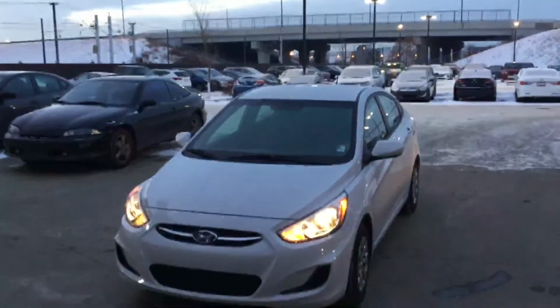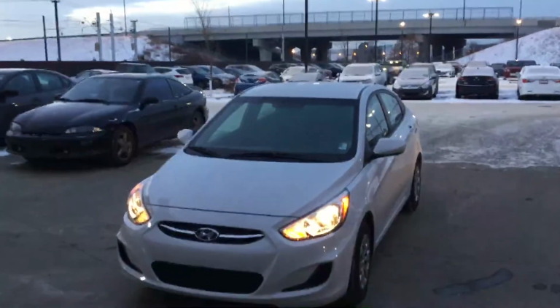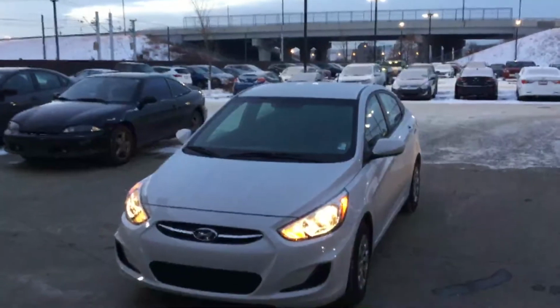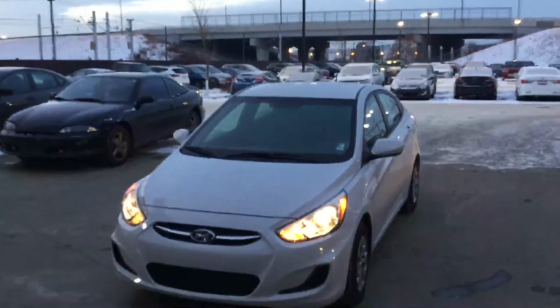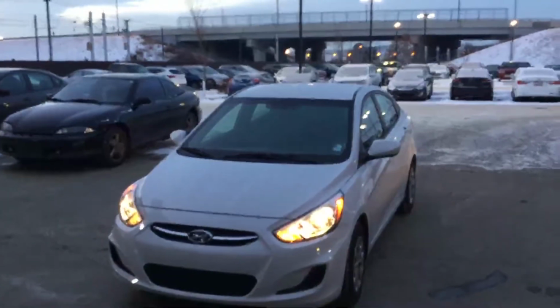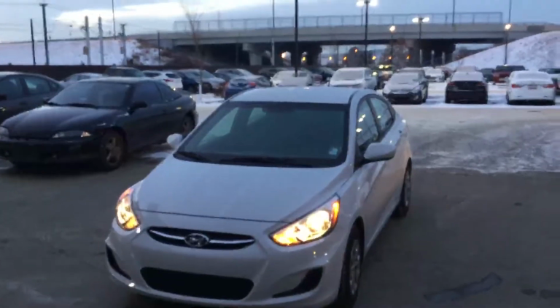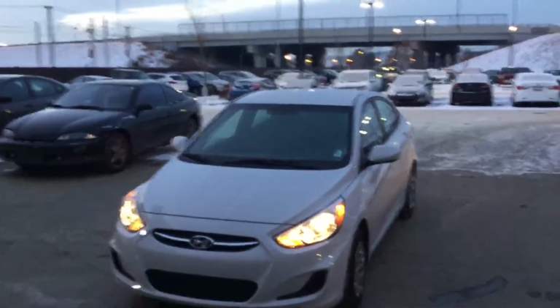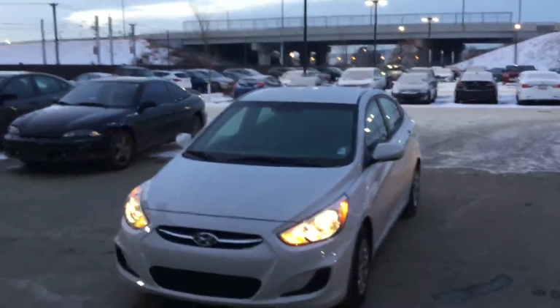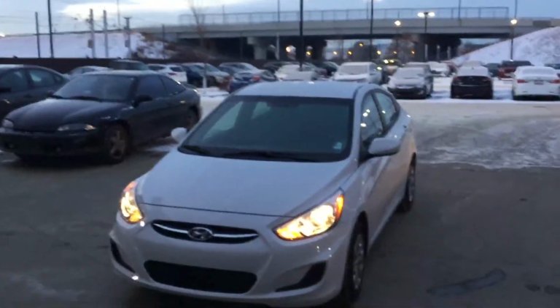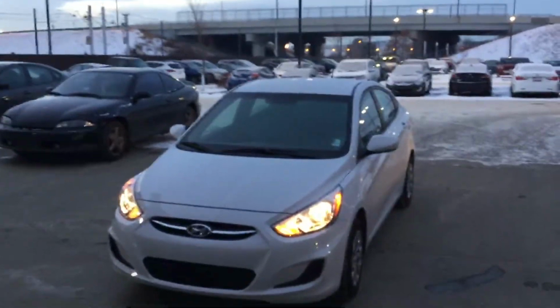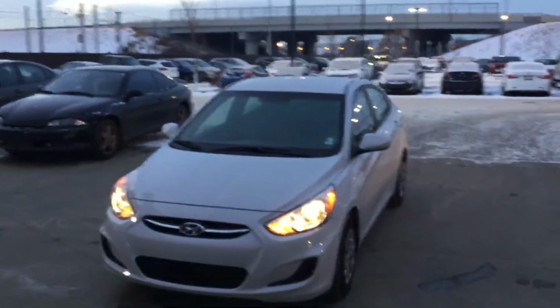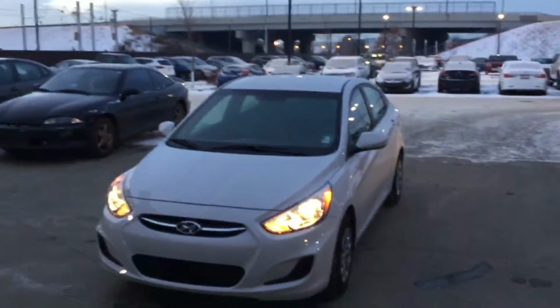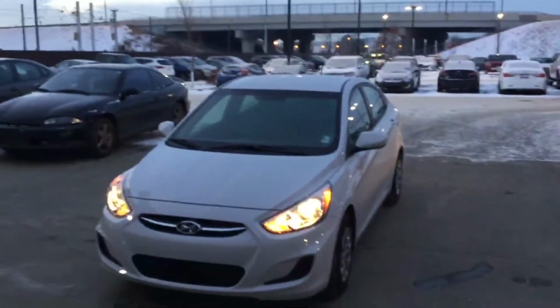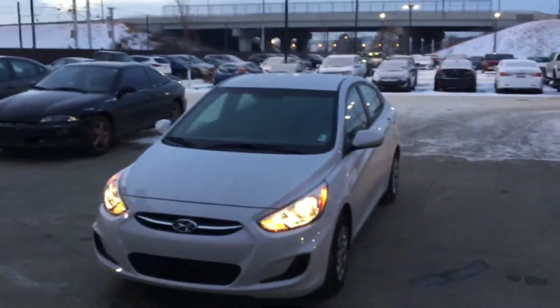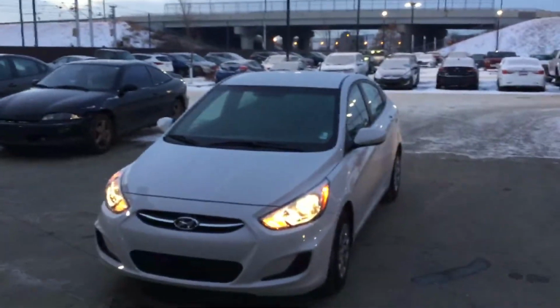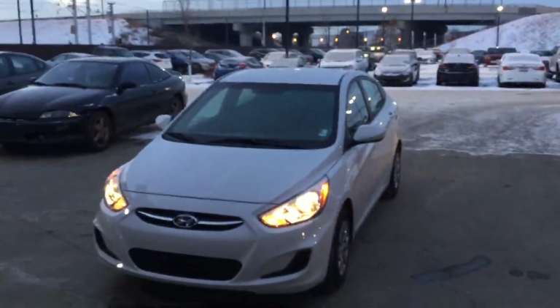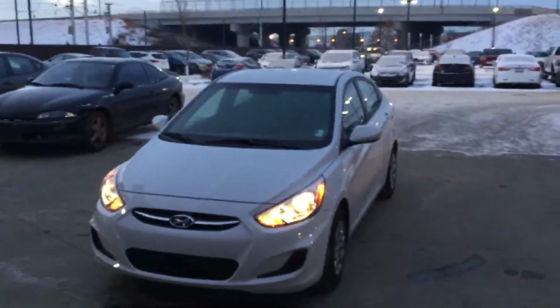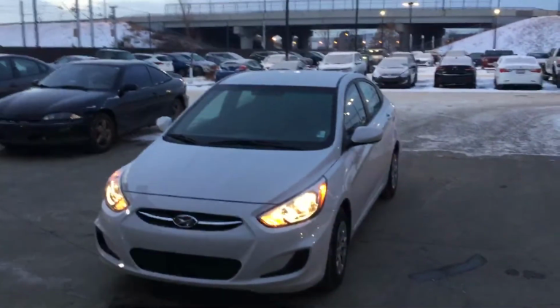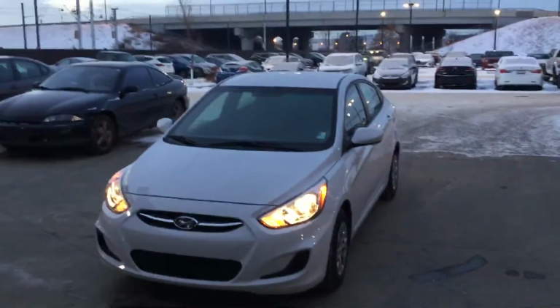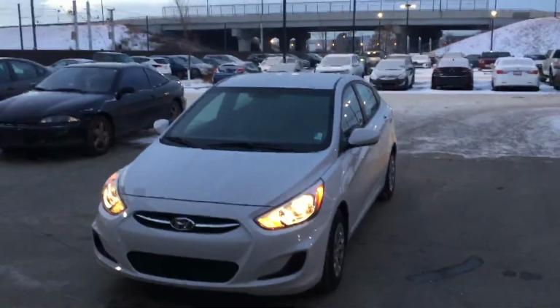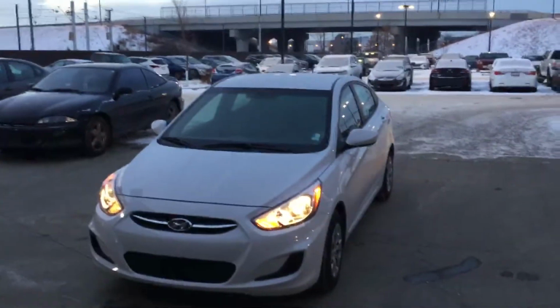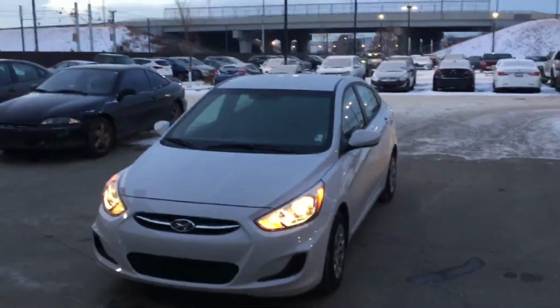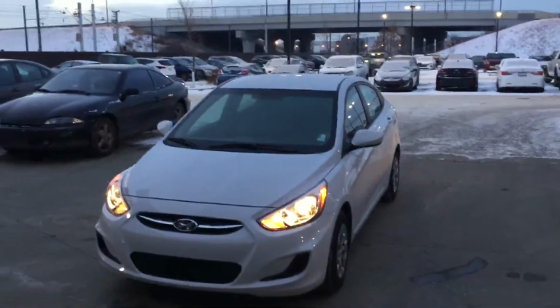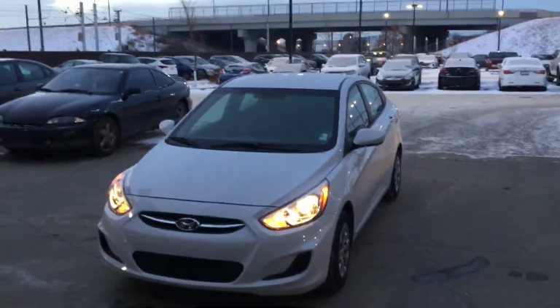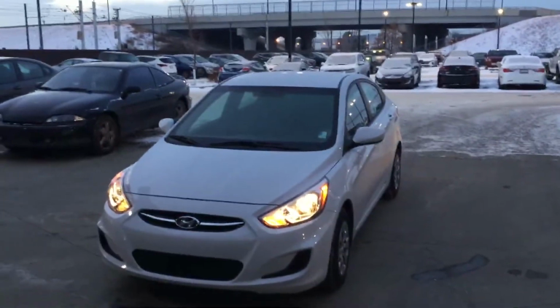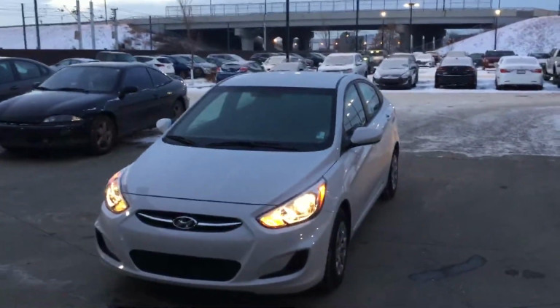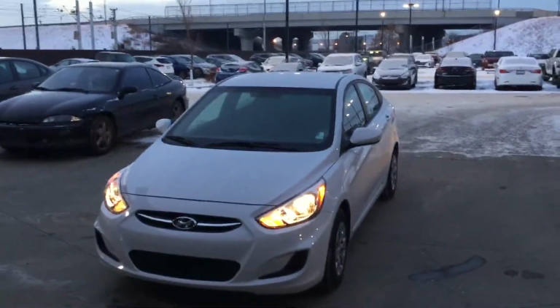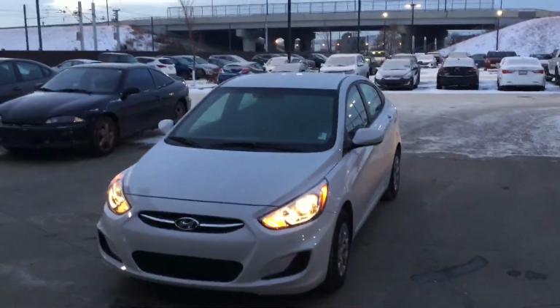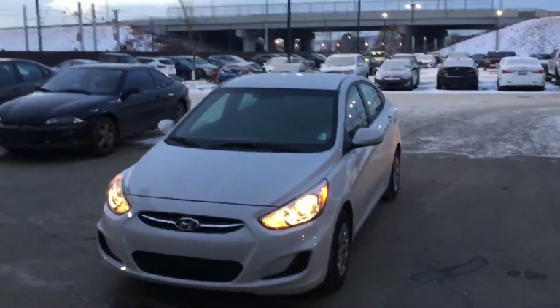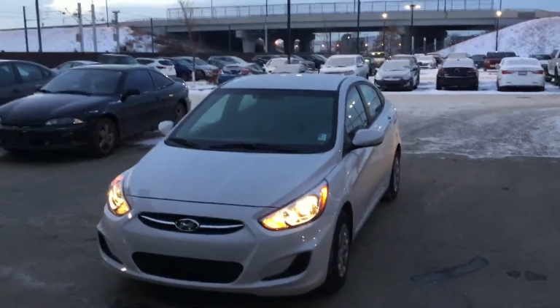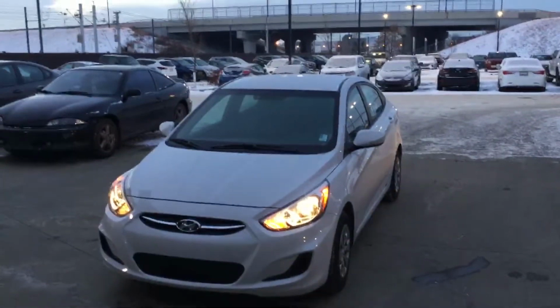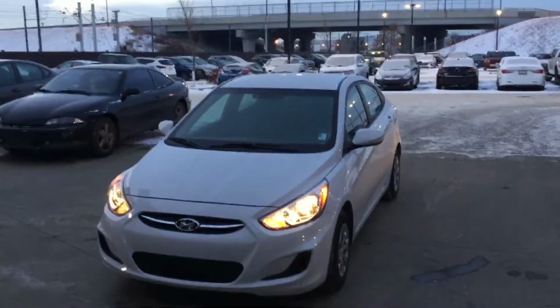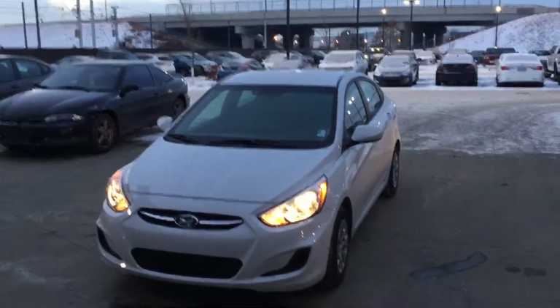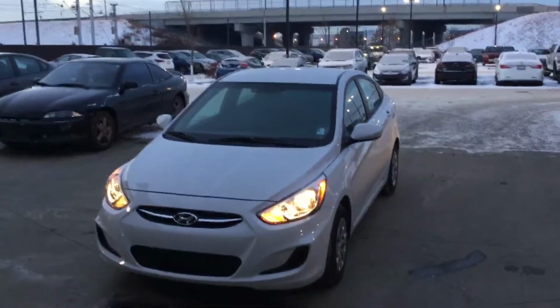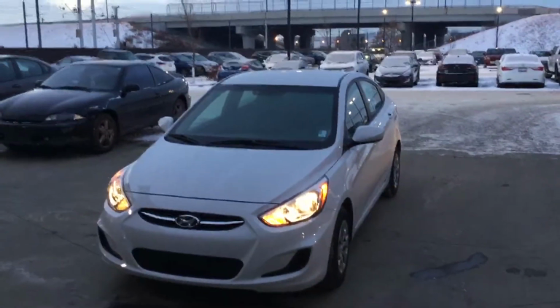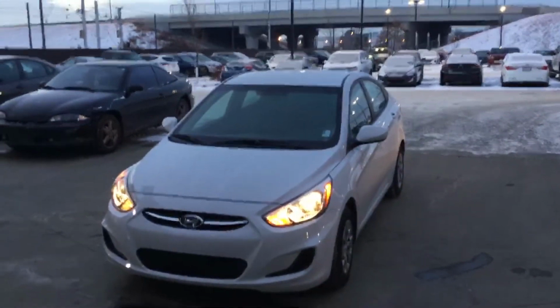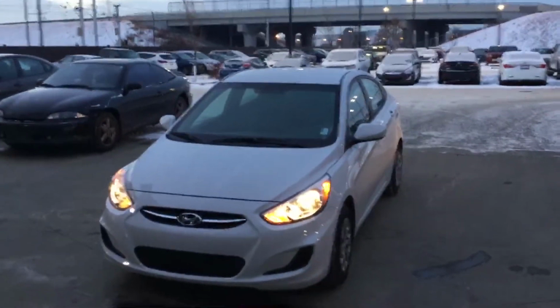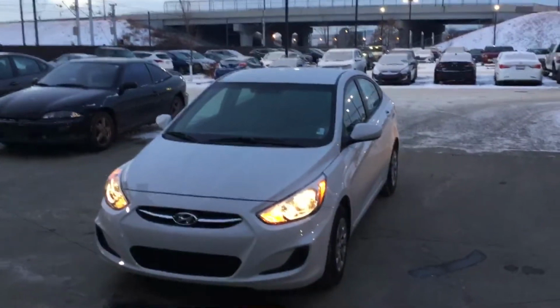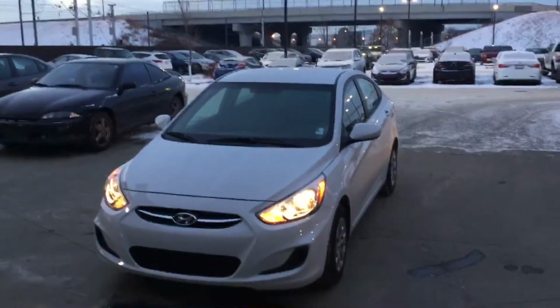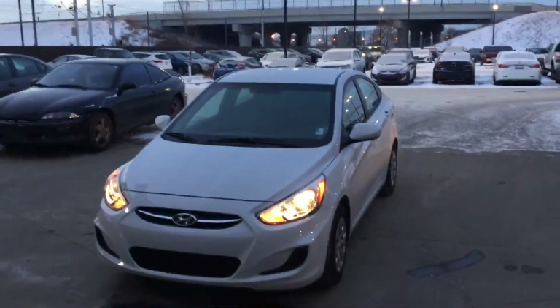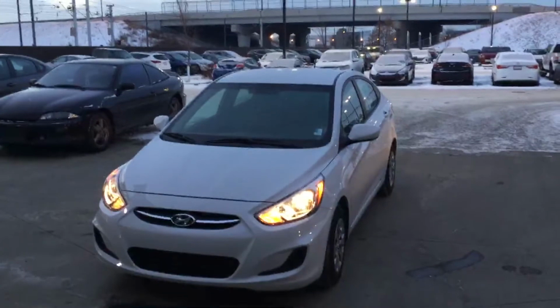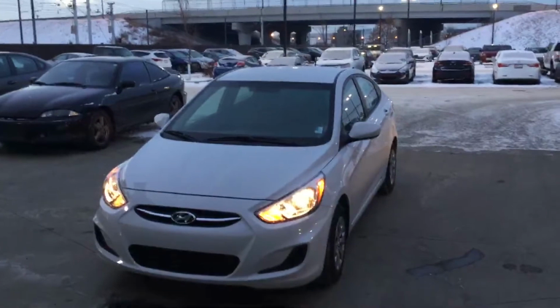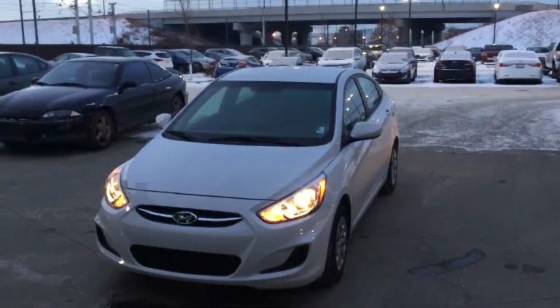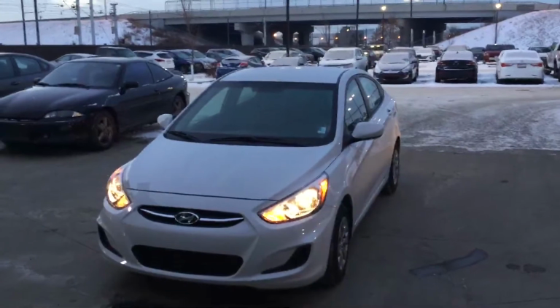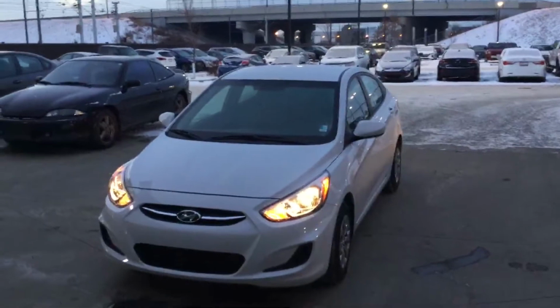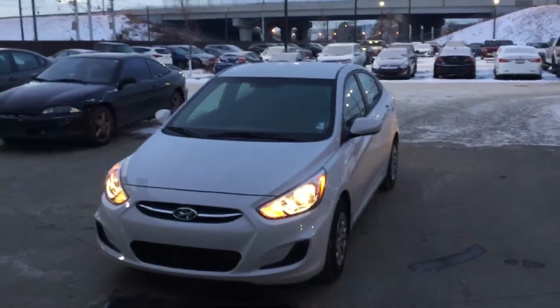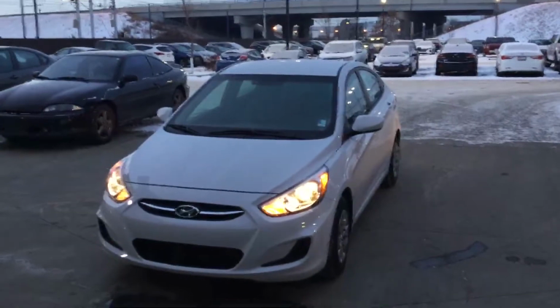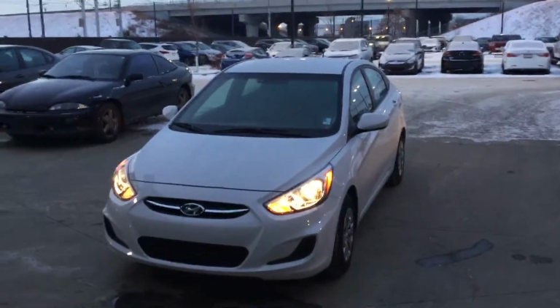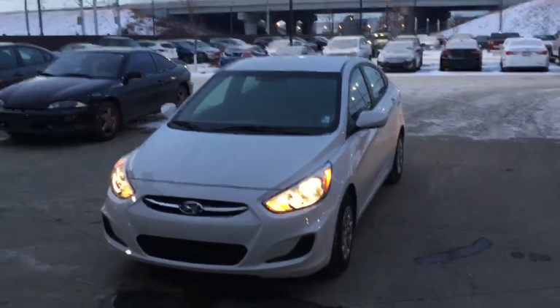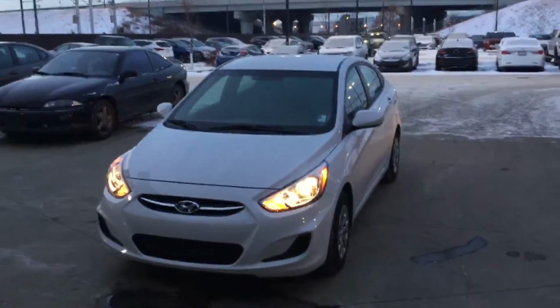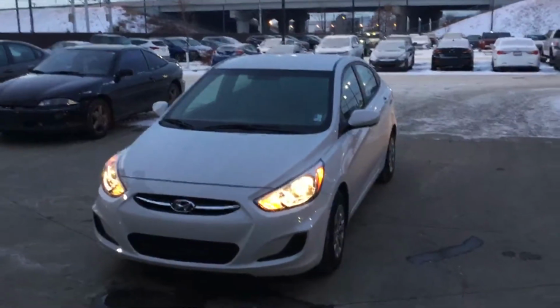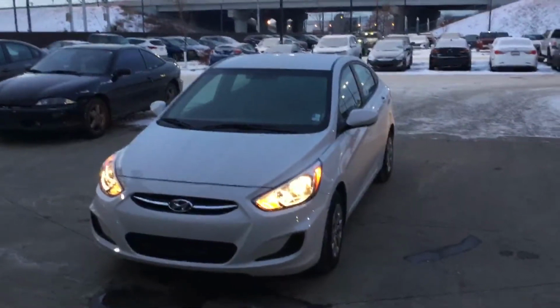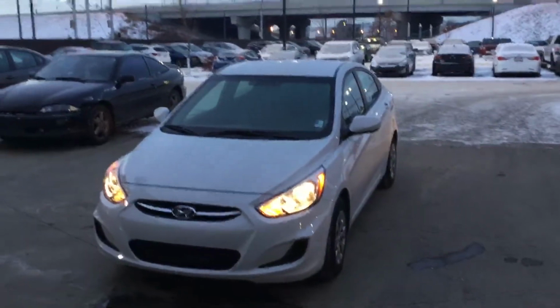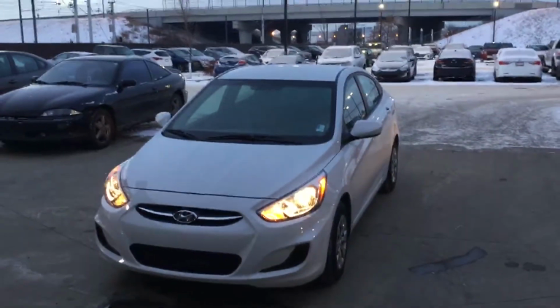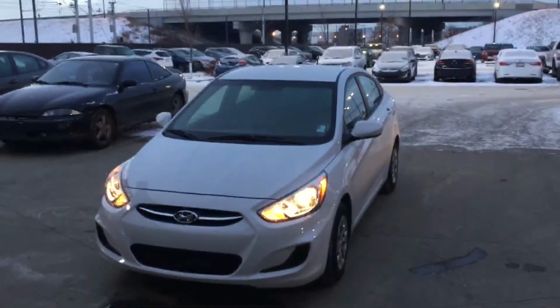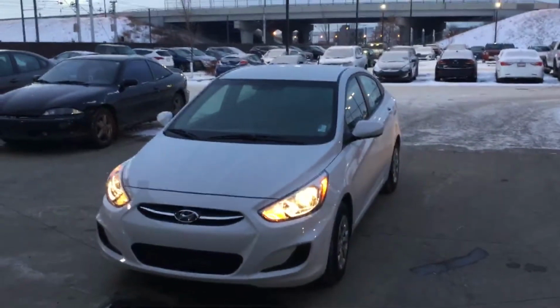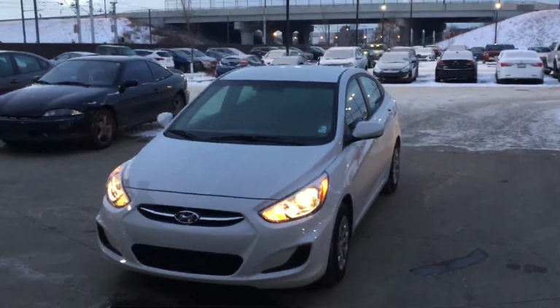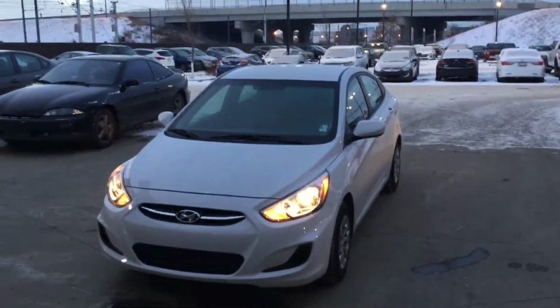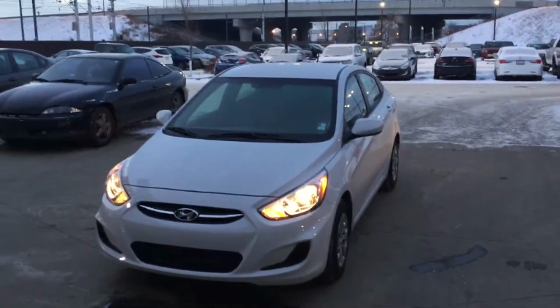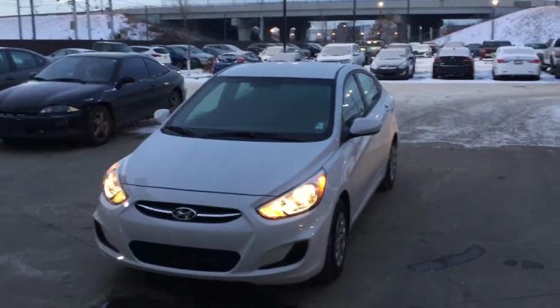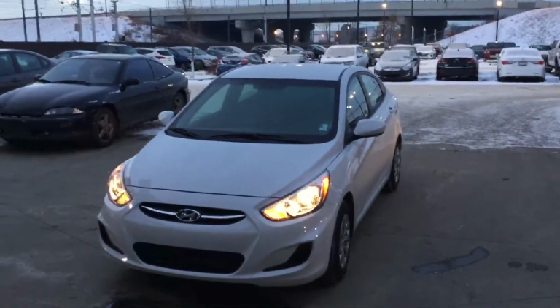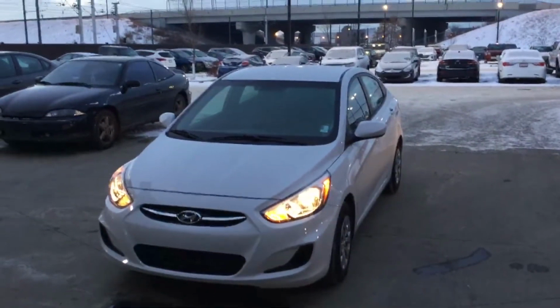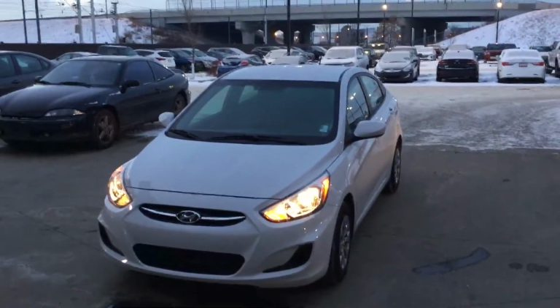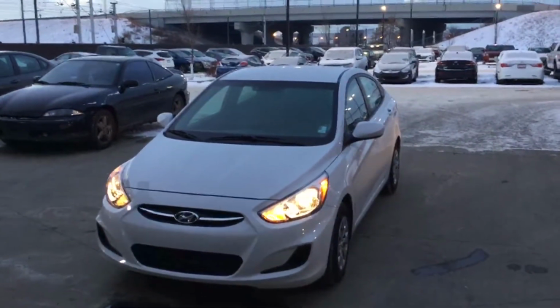Good morning, it's Jared here with River City Hyundai. I just wanted to make you a quick walk around video of our Accent L model.